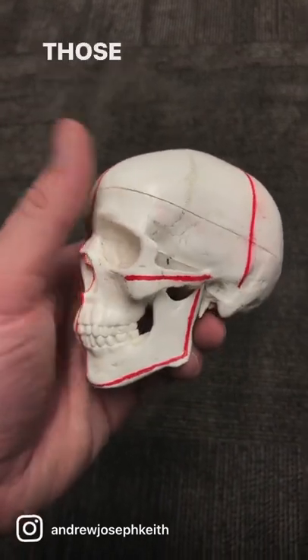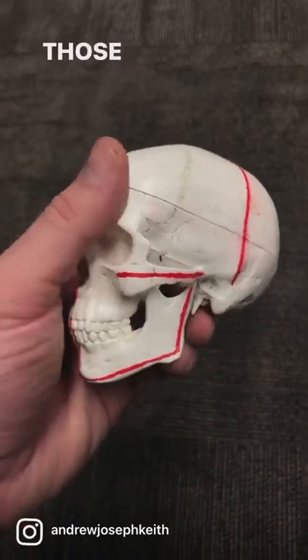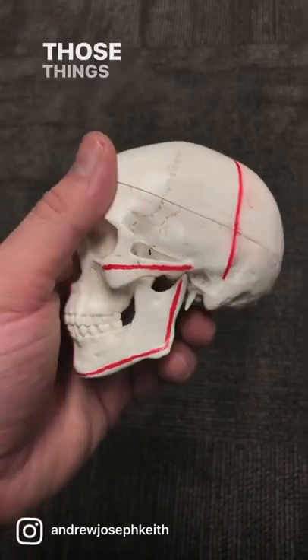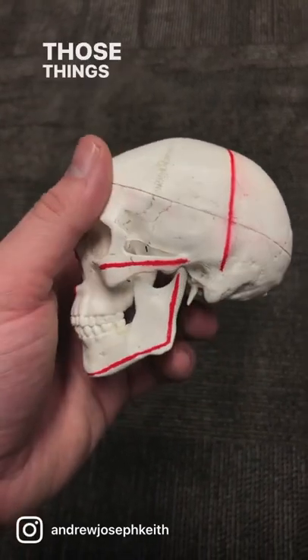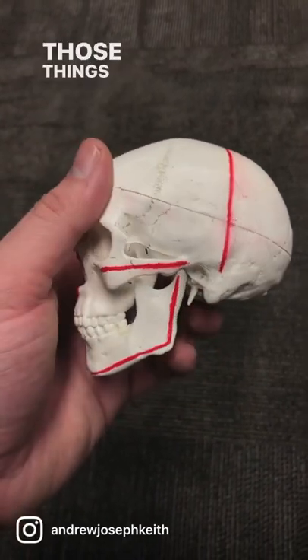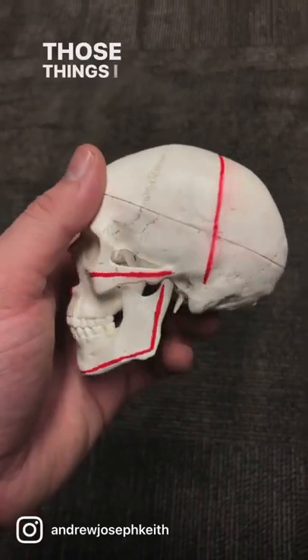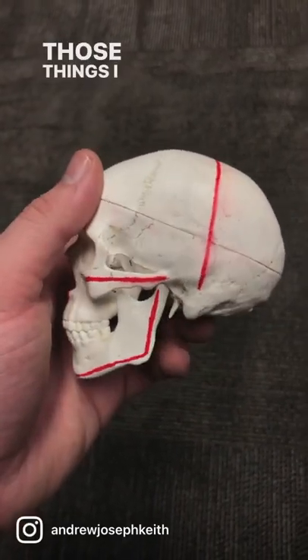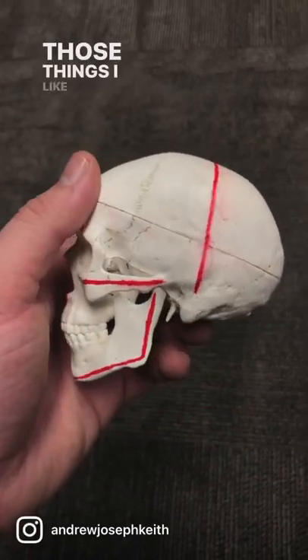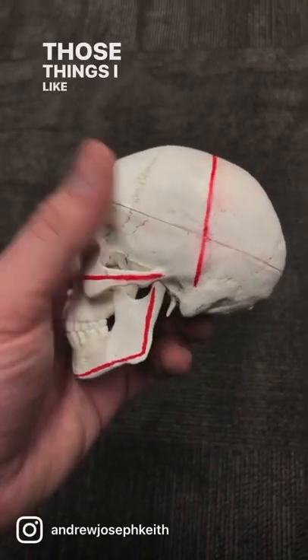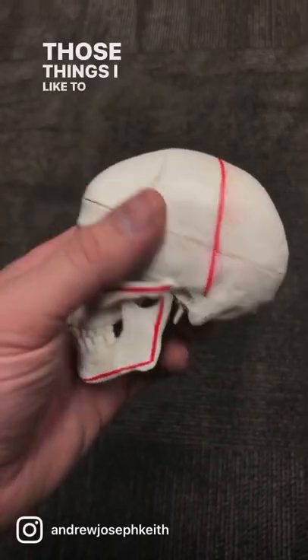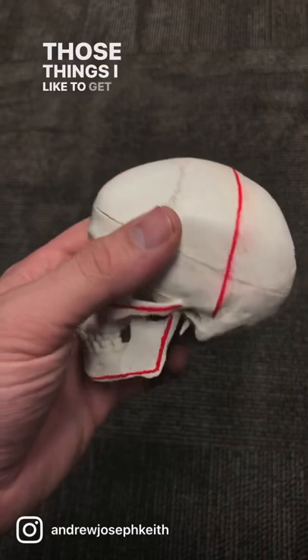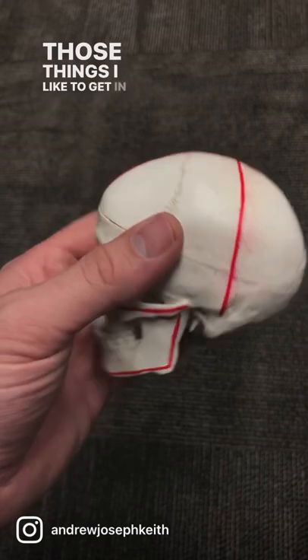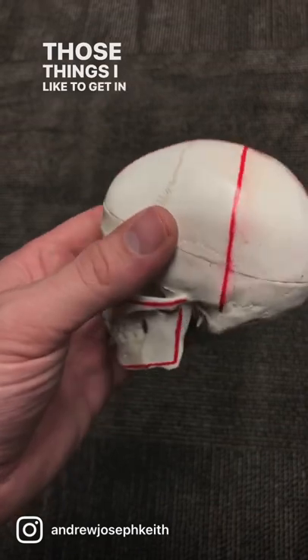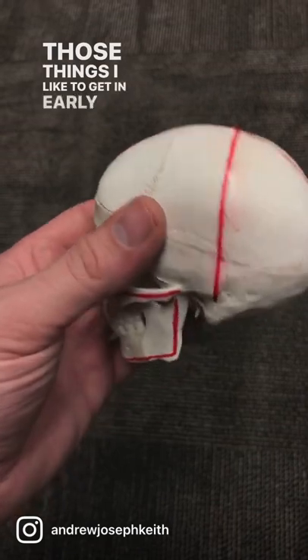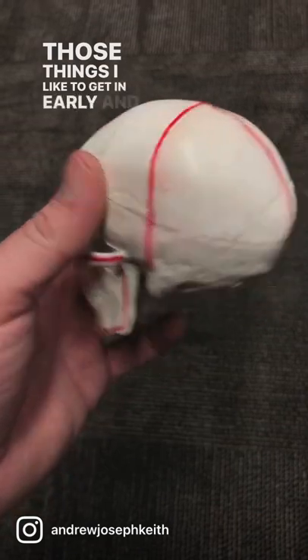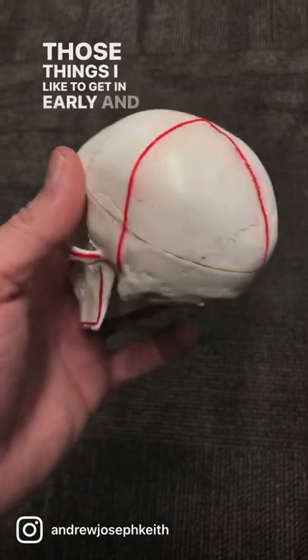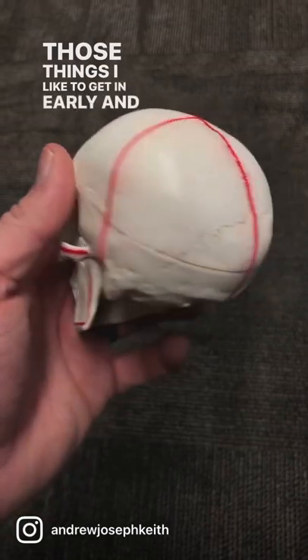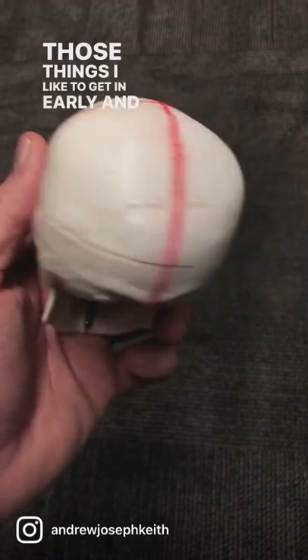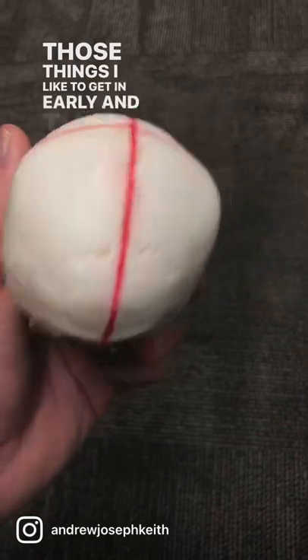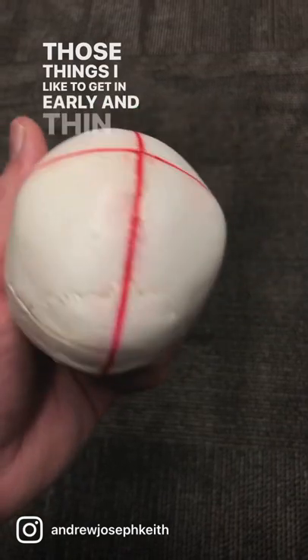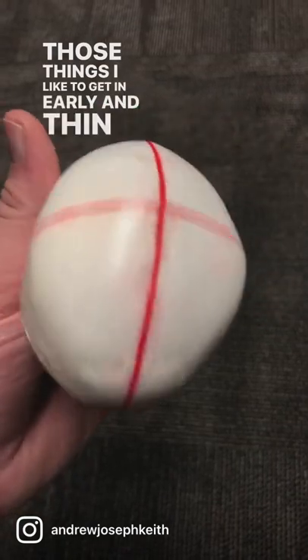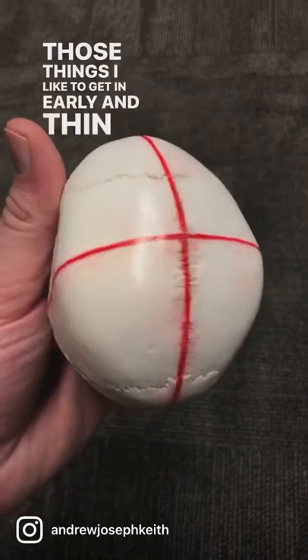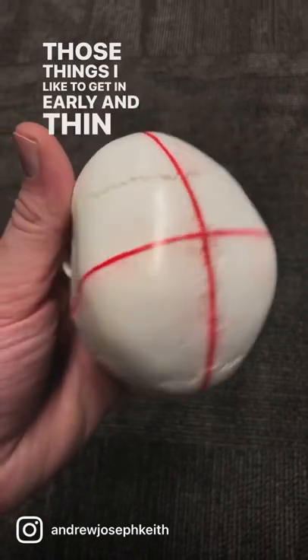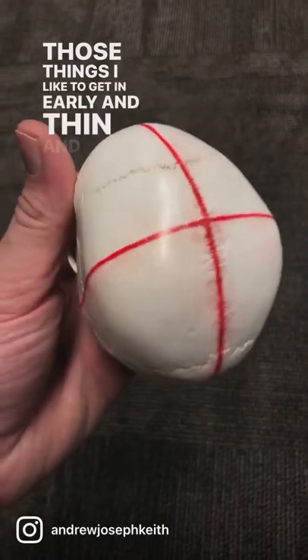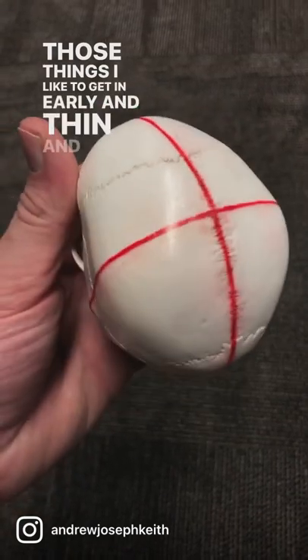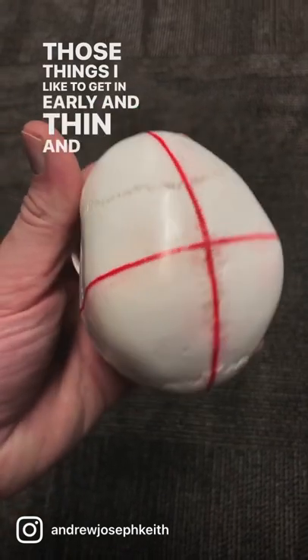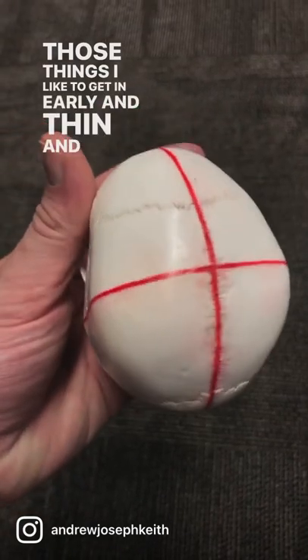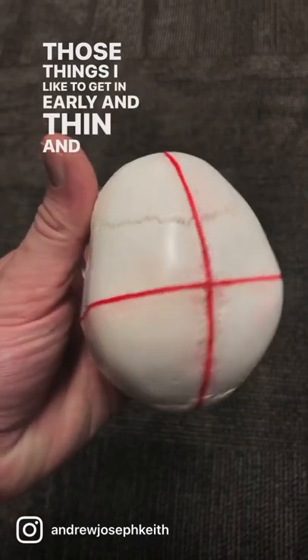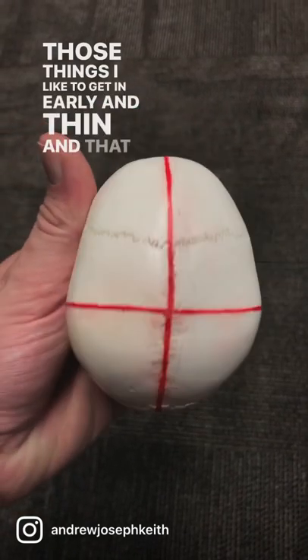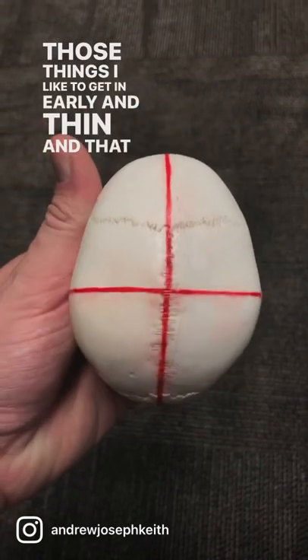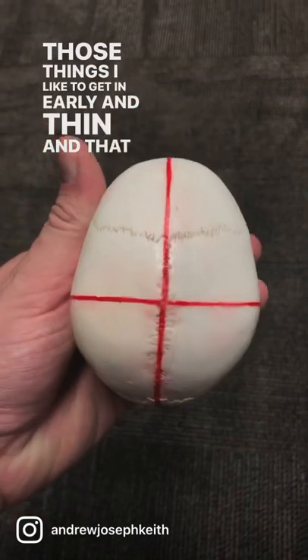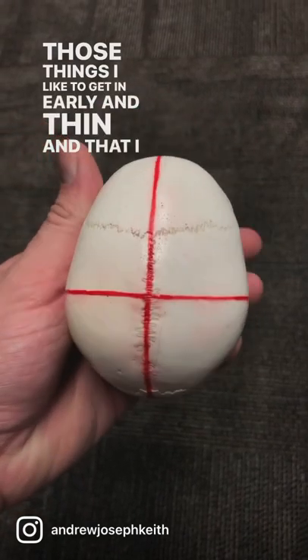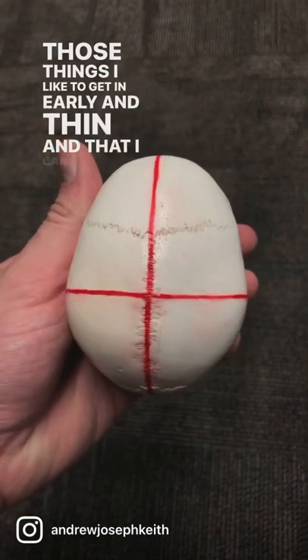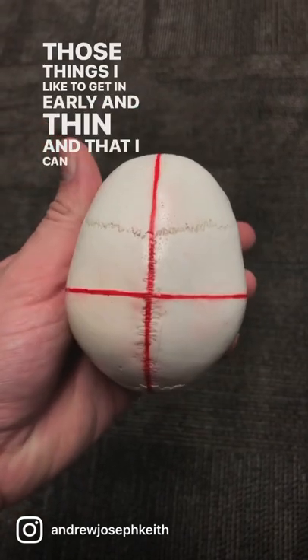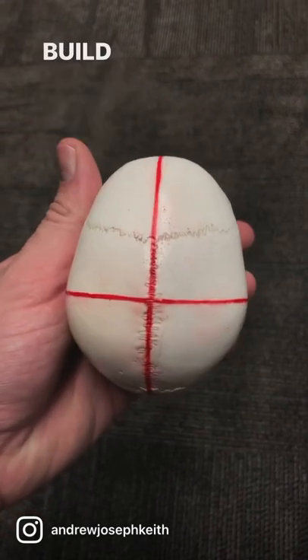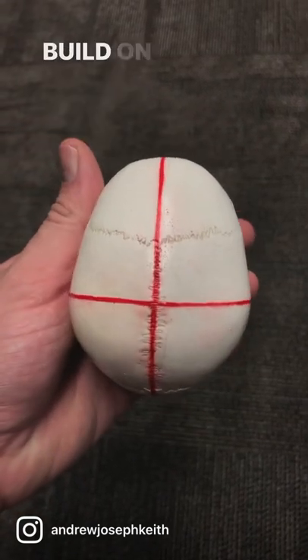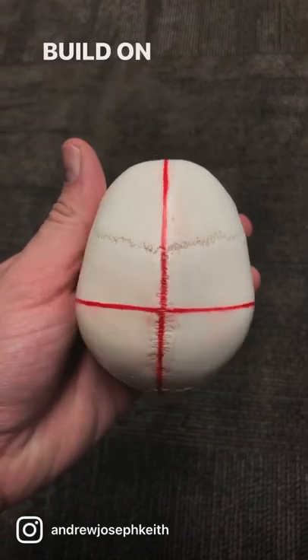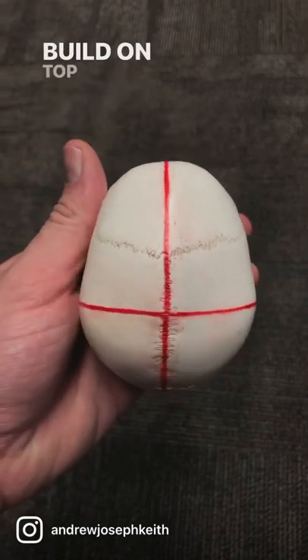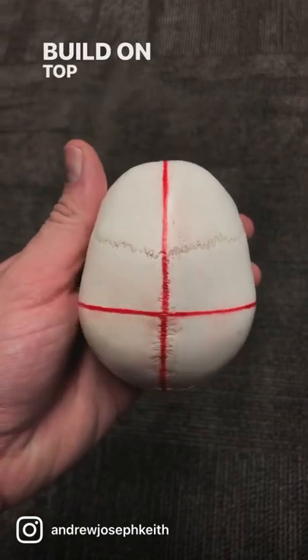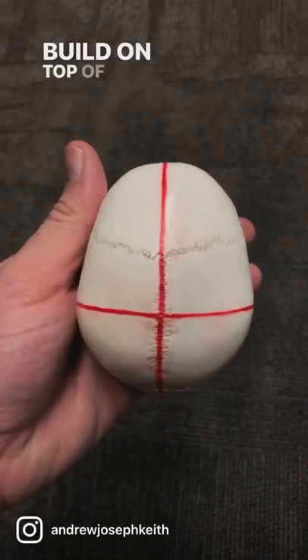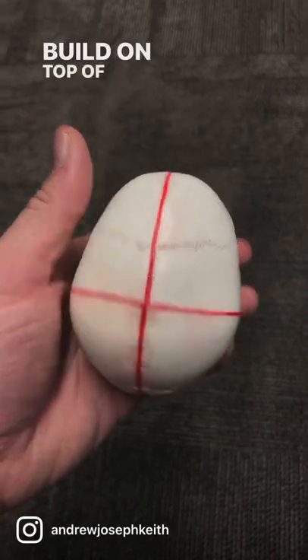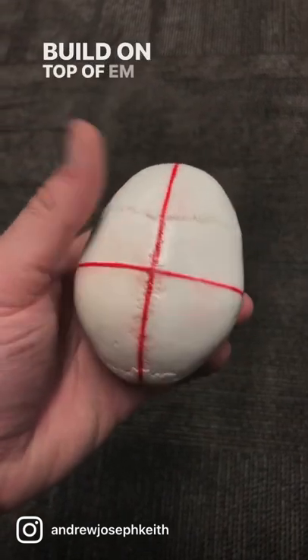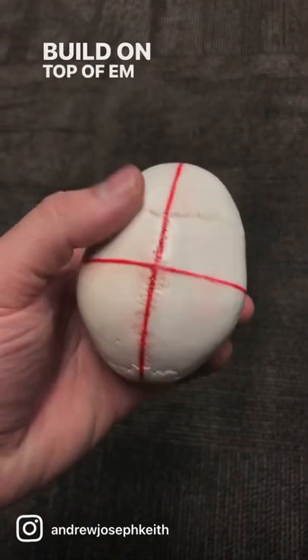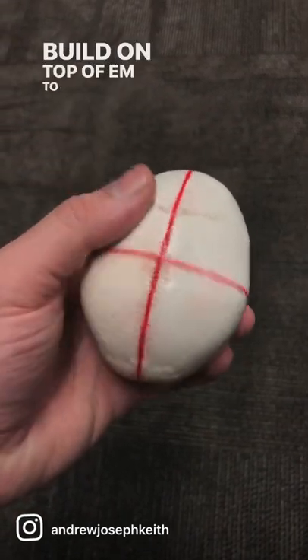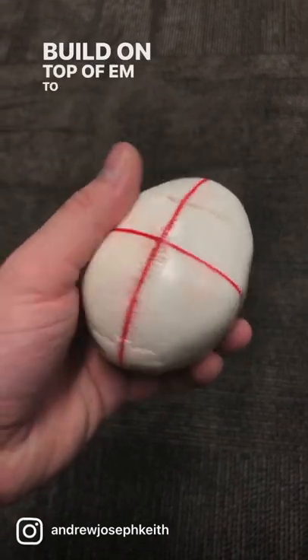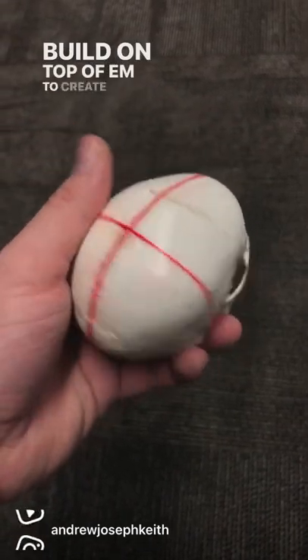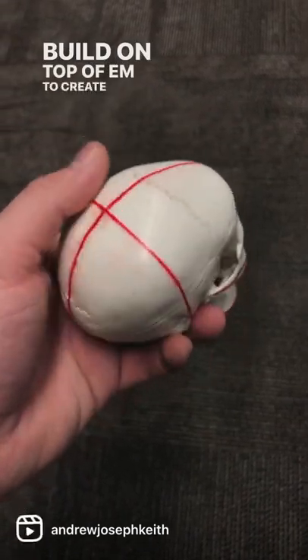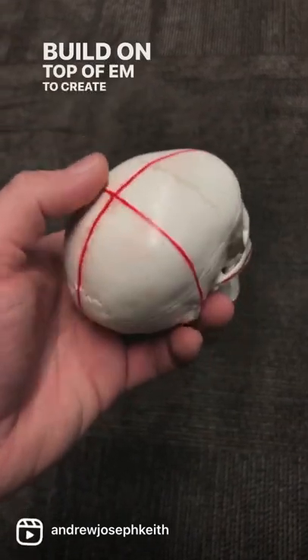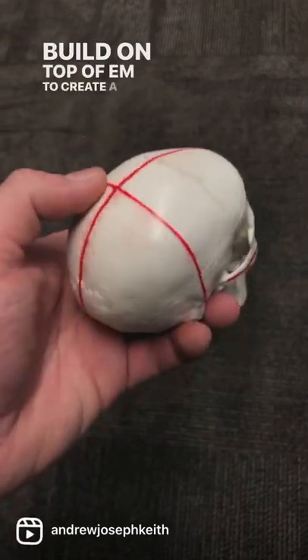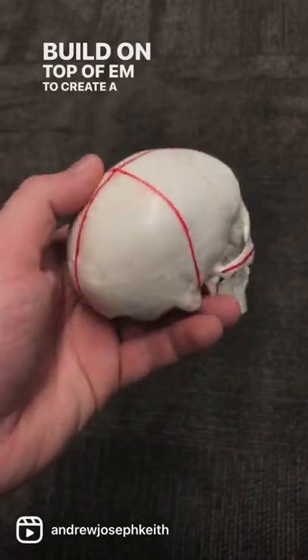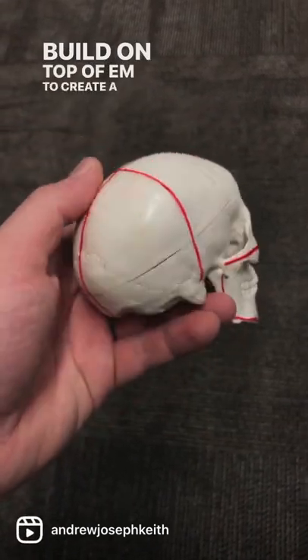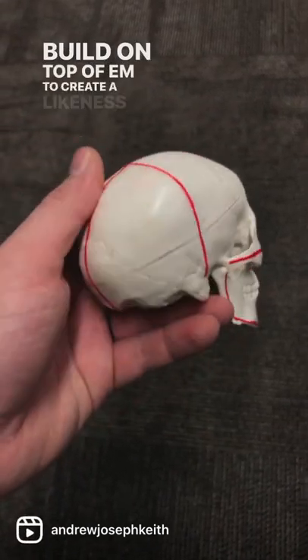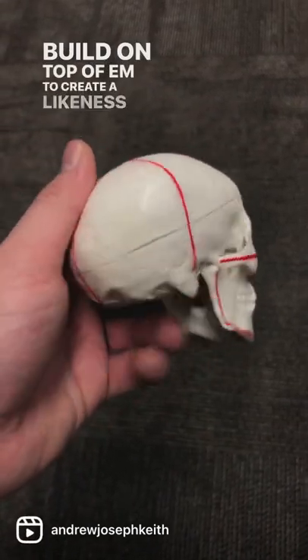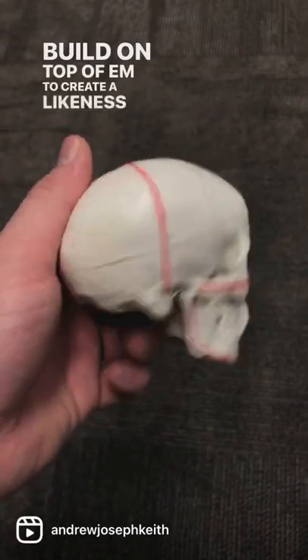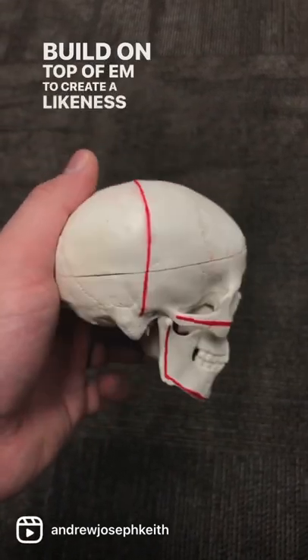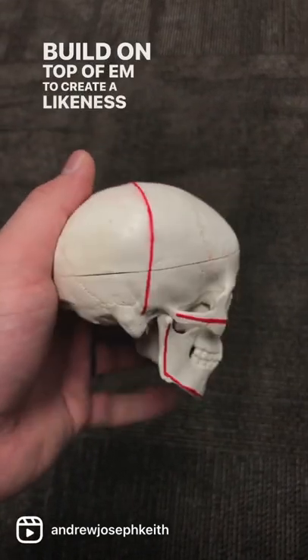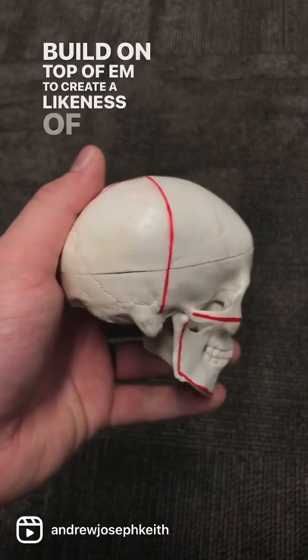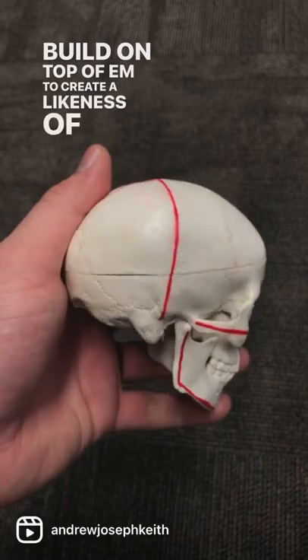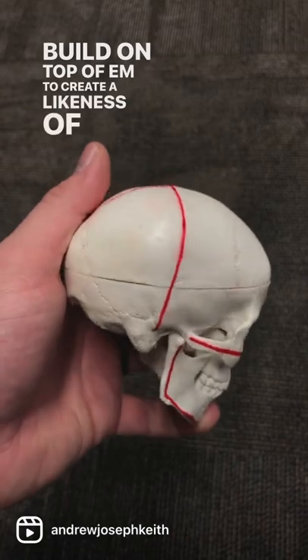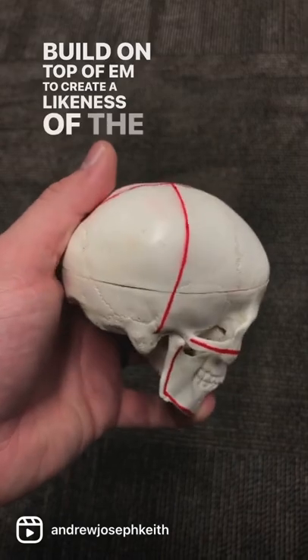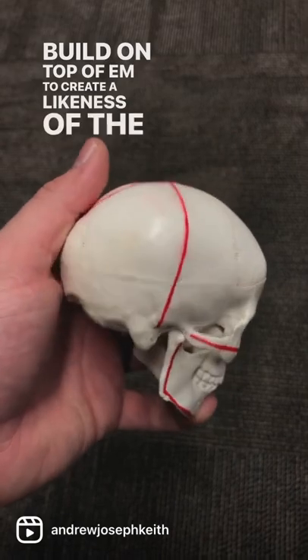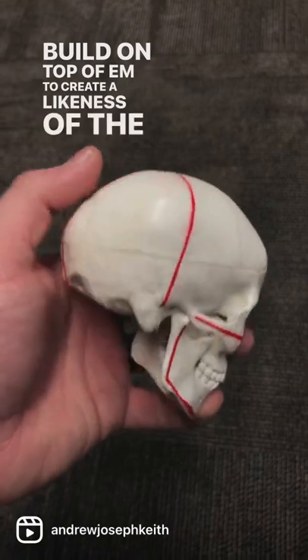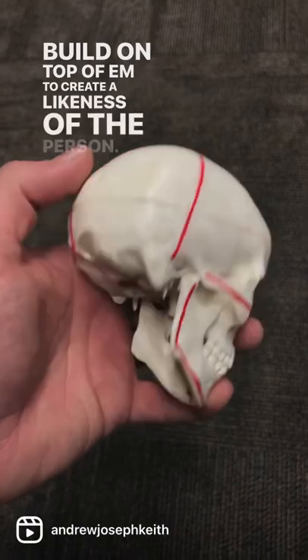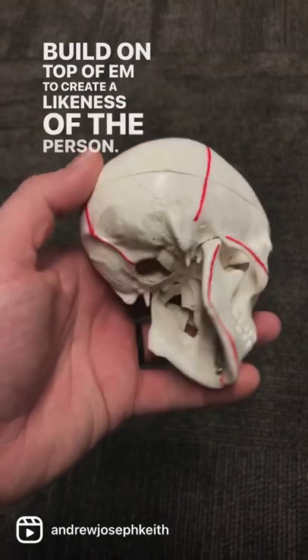Those things I like to get in early and thin, and then I can build on top of them to create a likeness of the person.